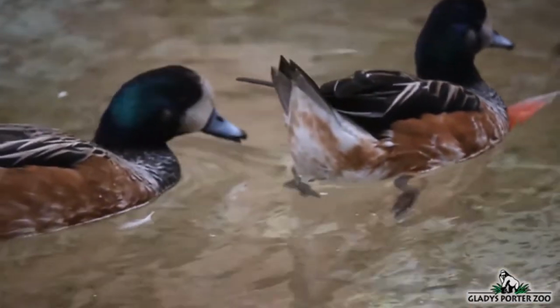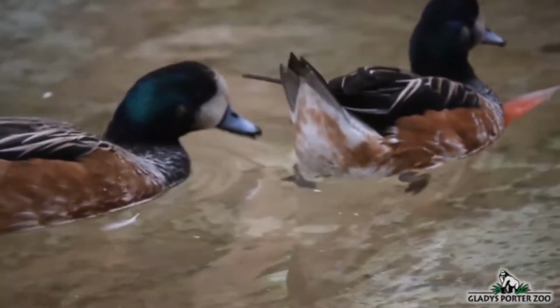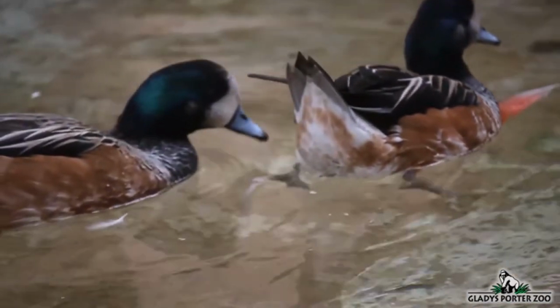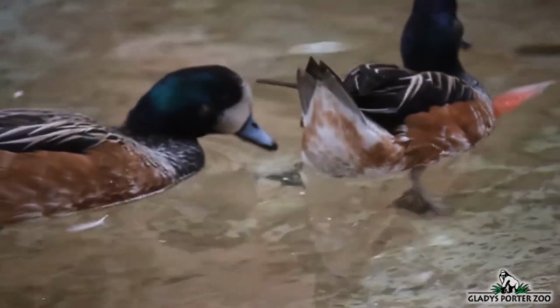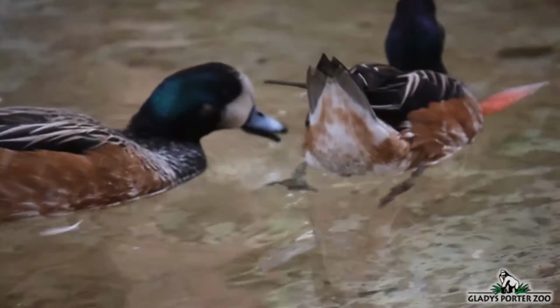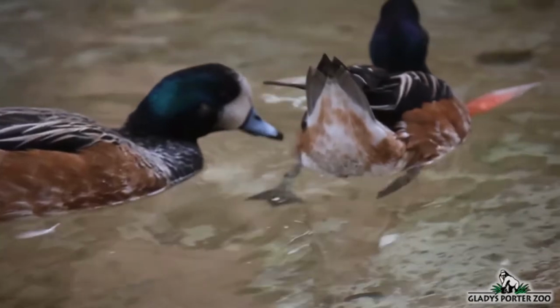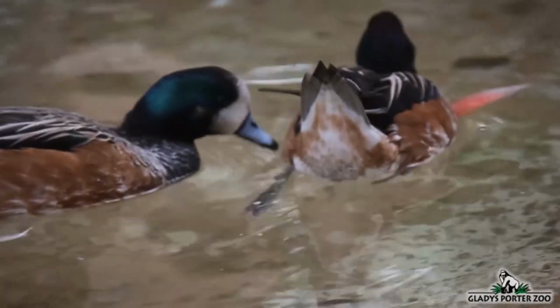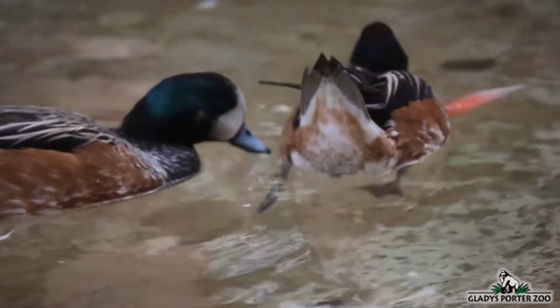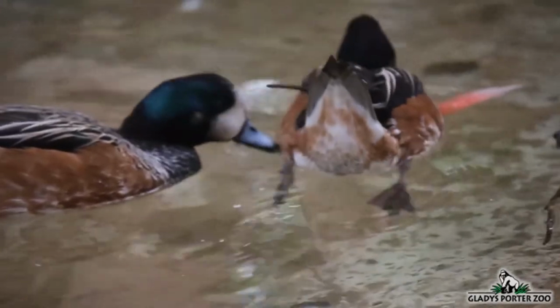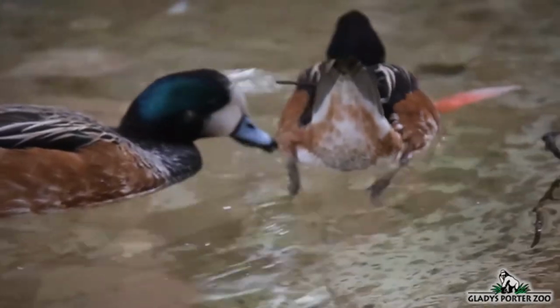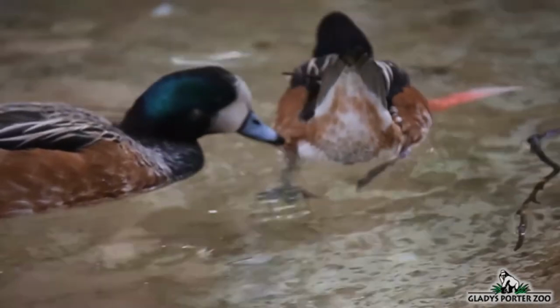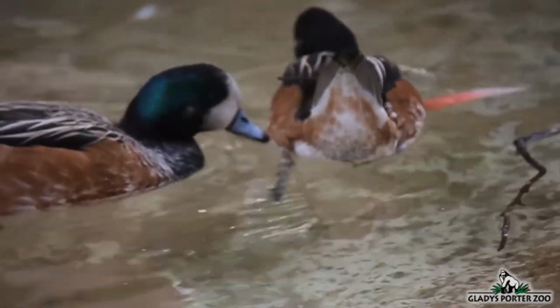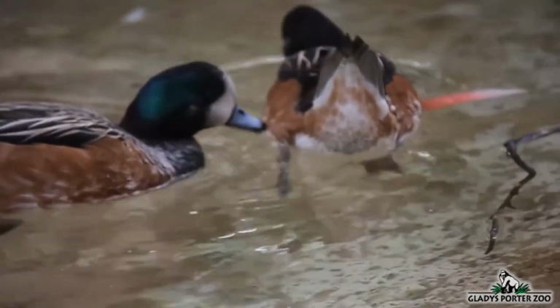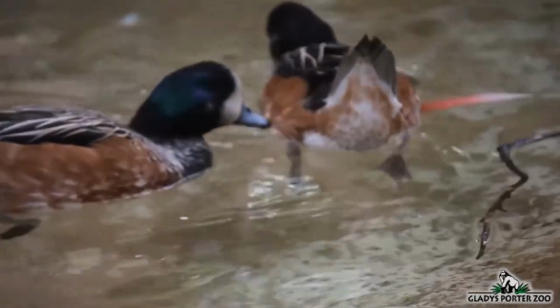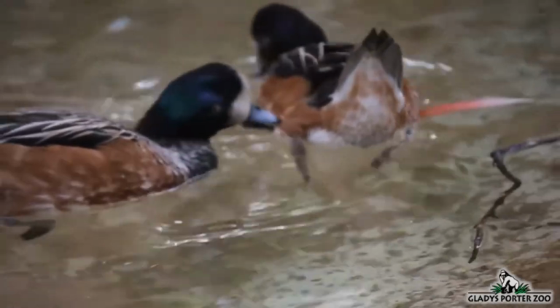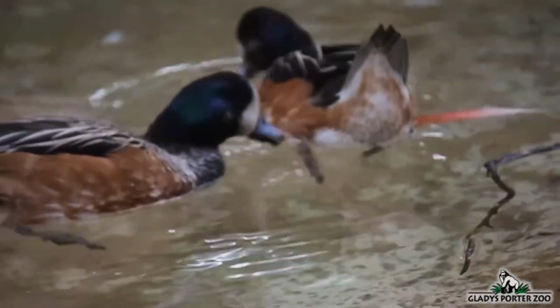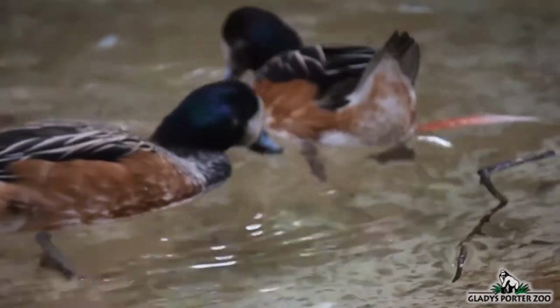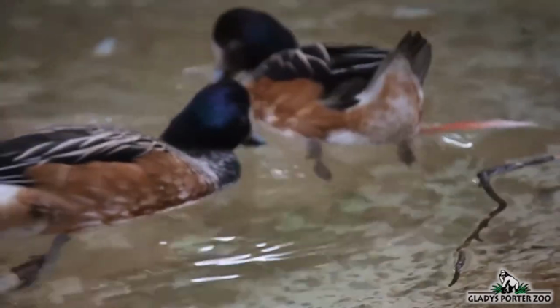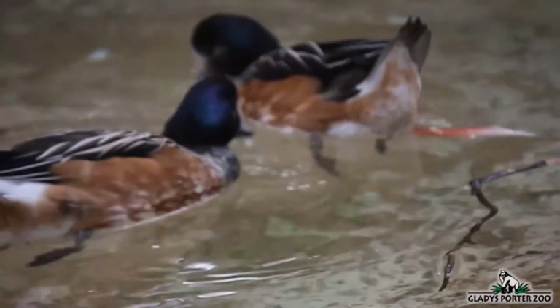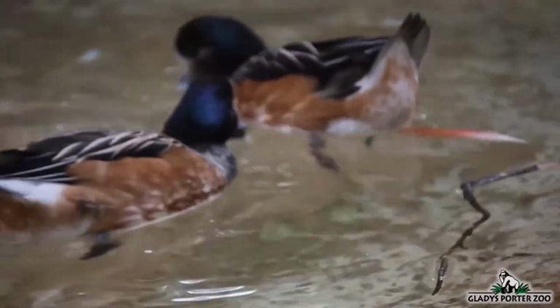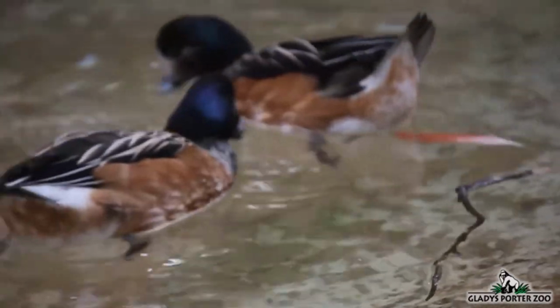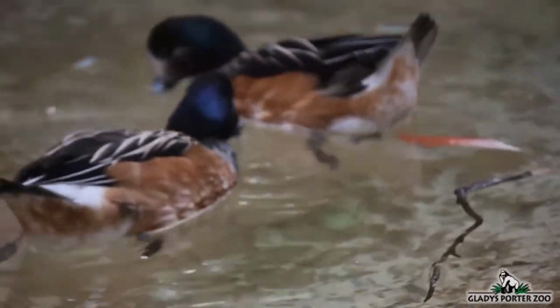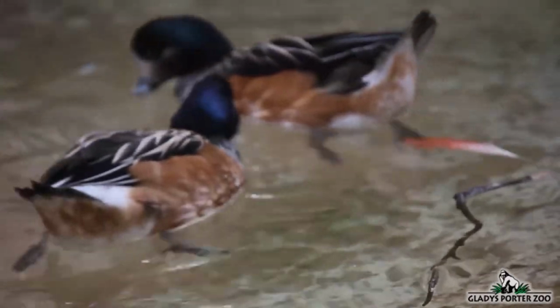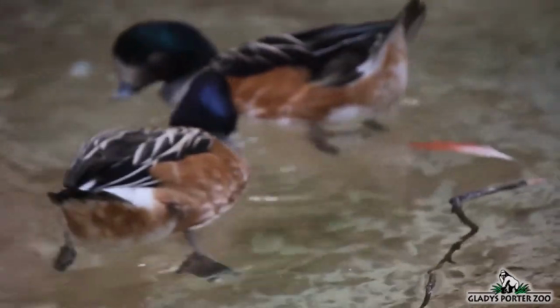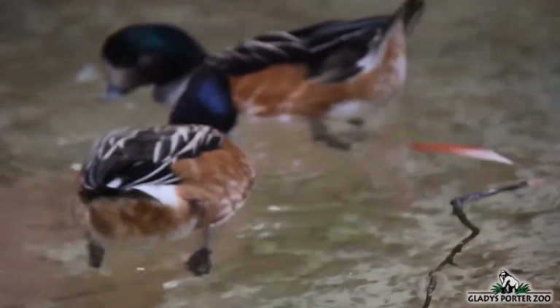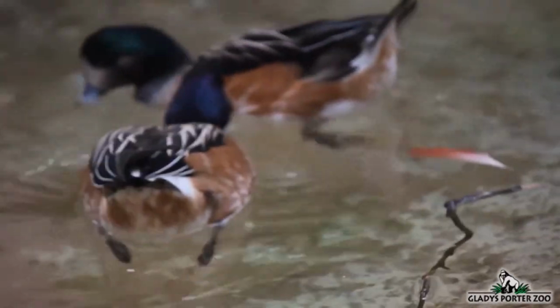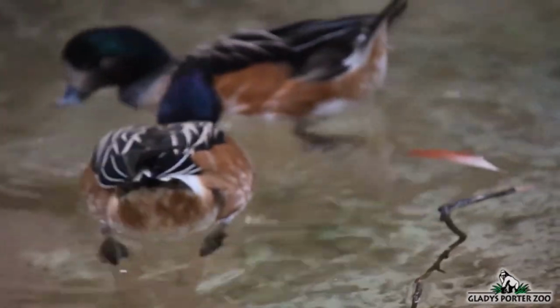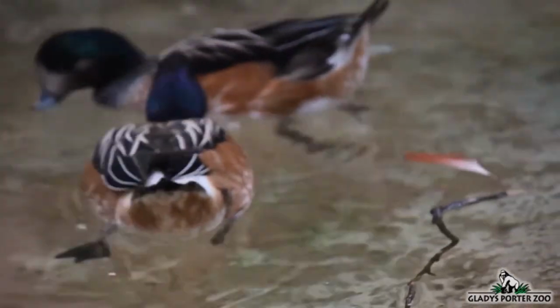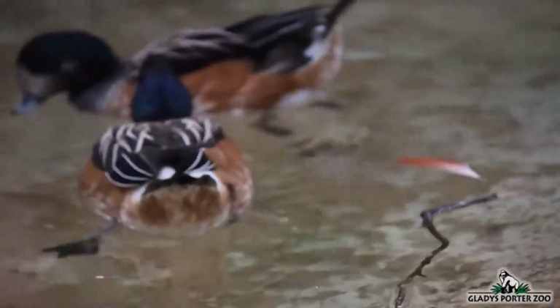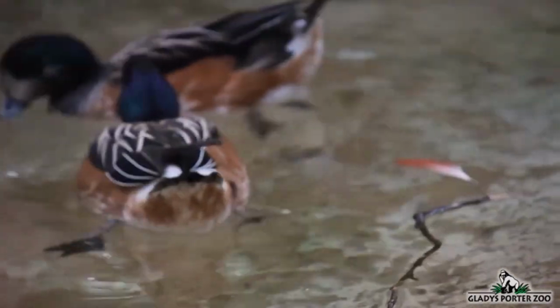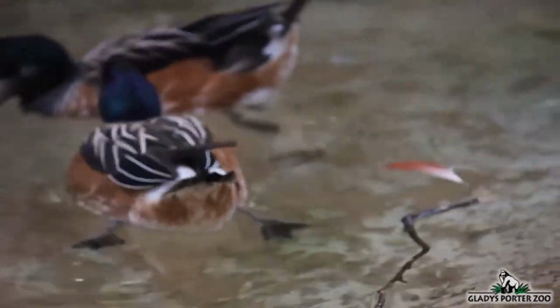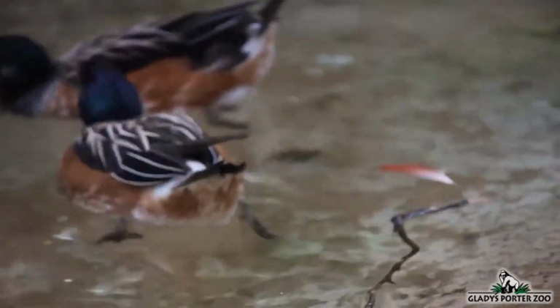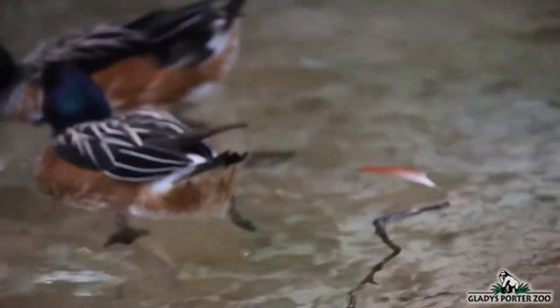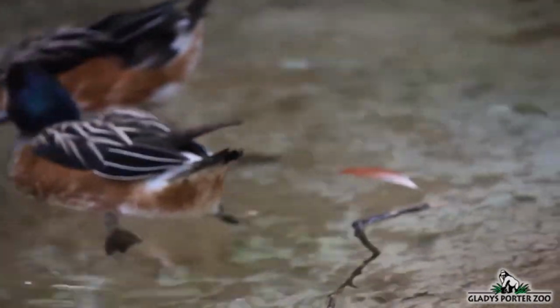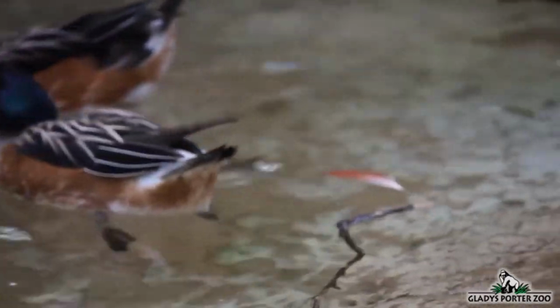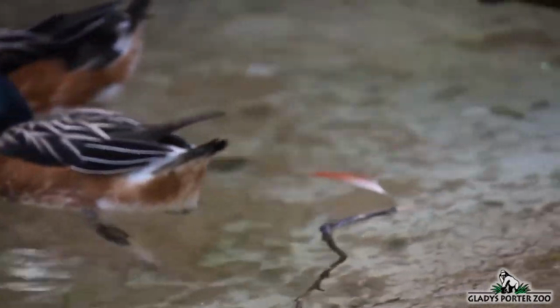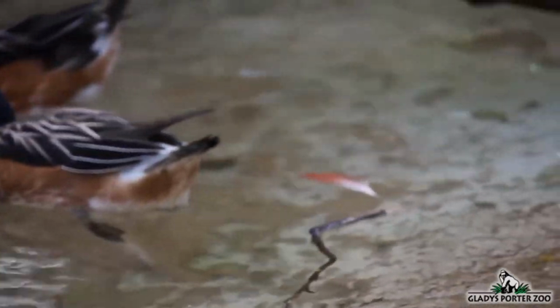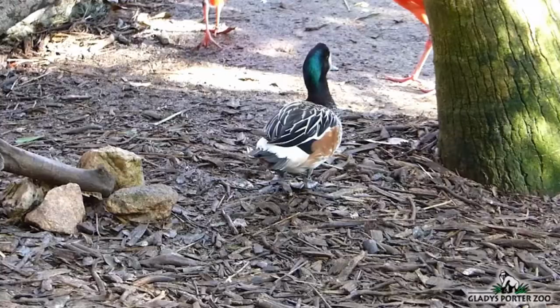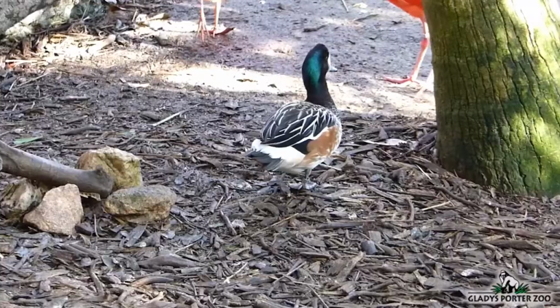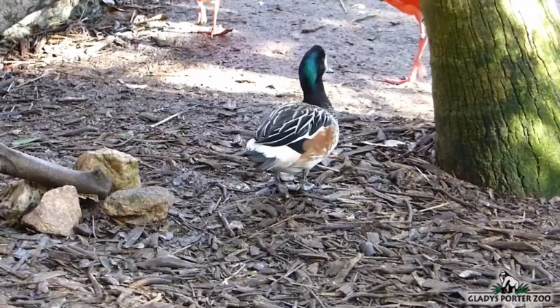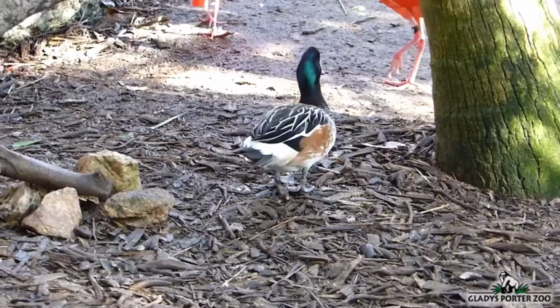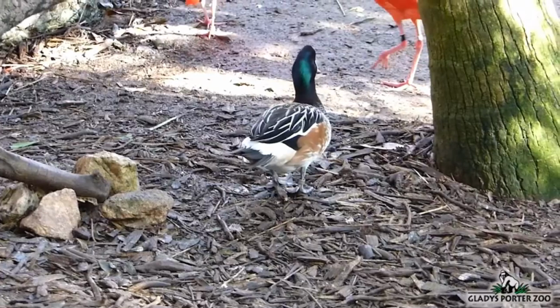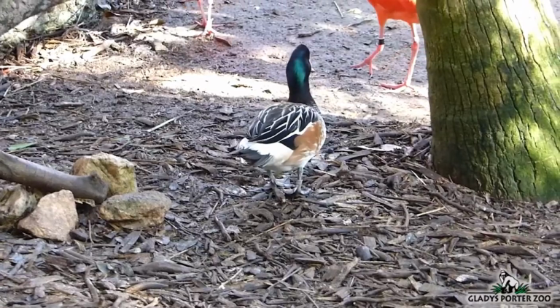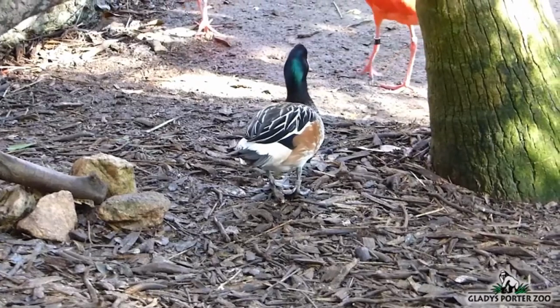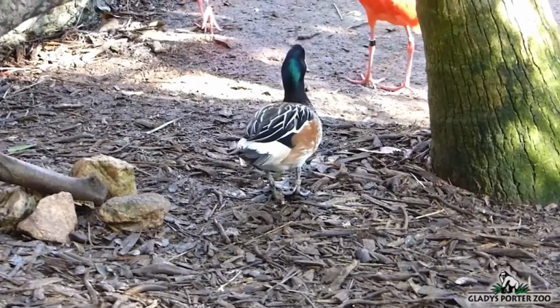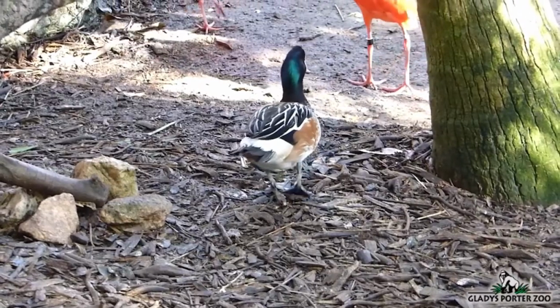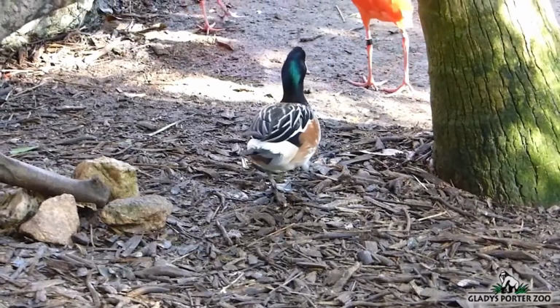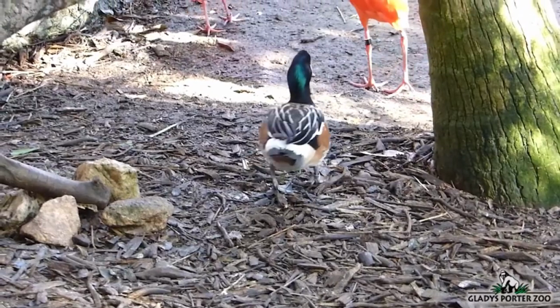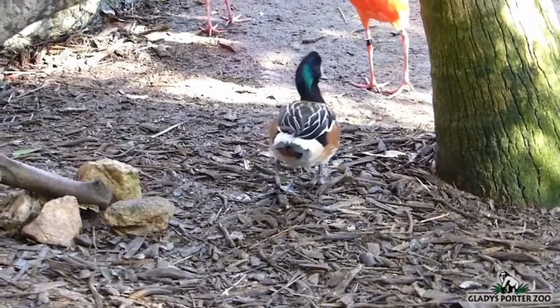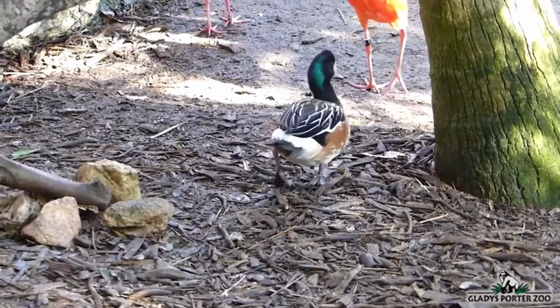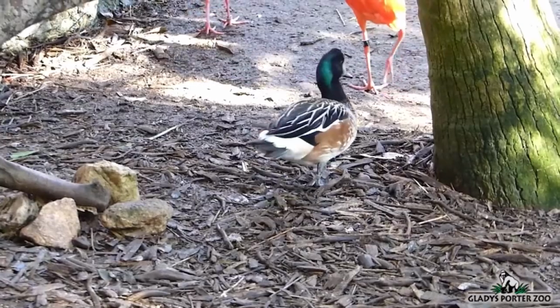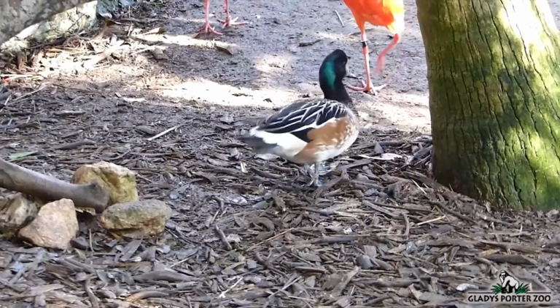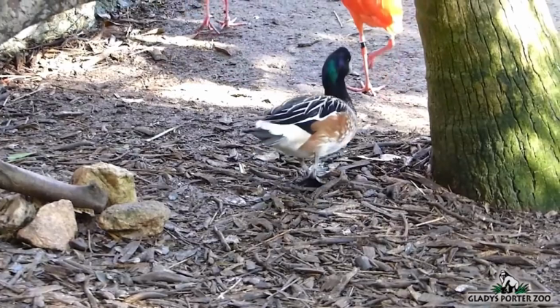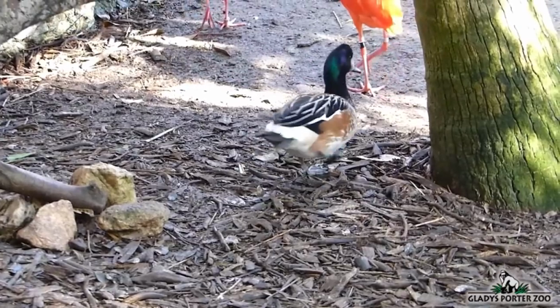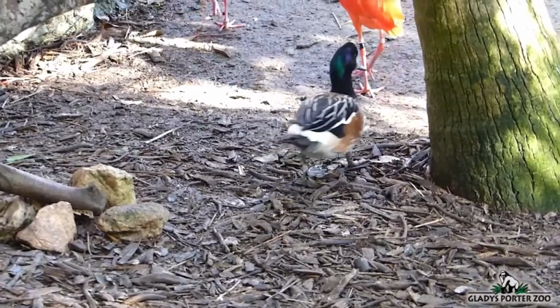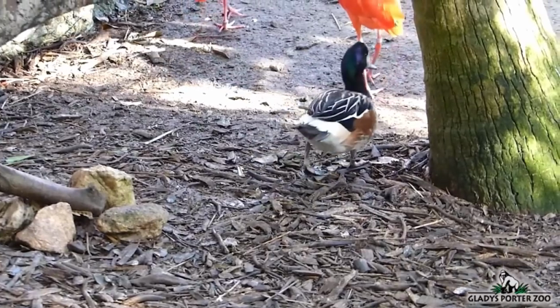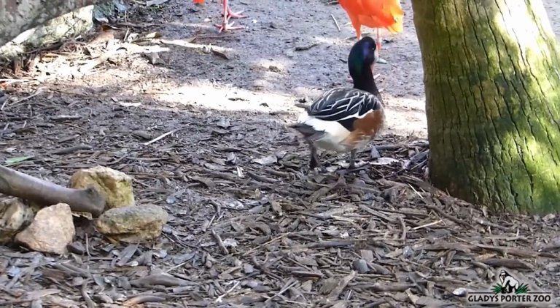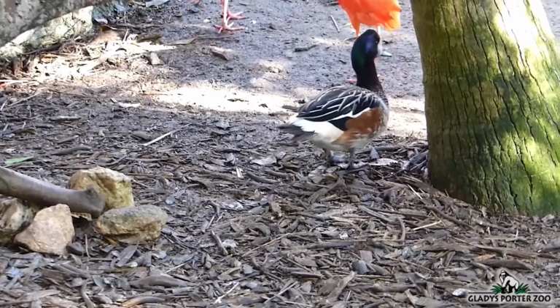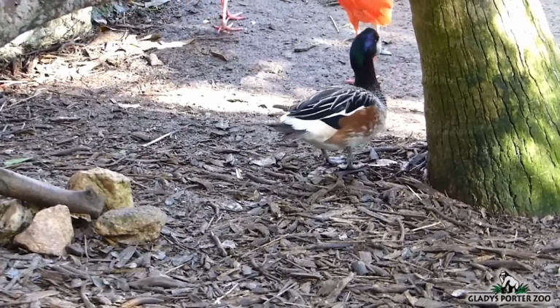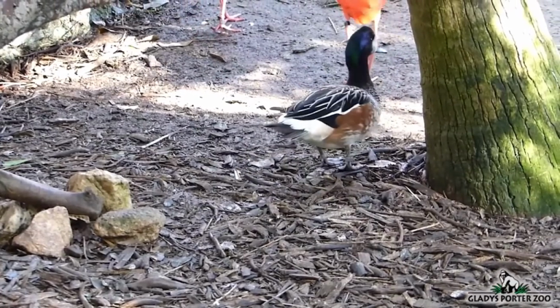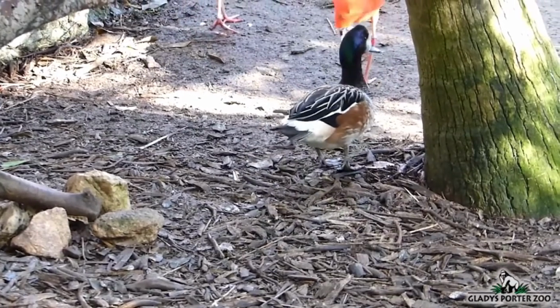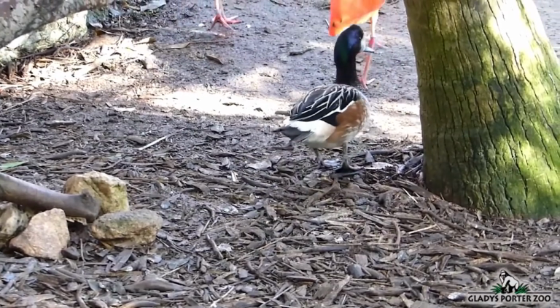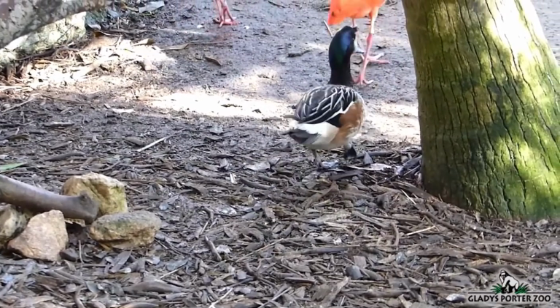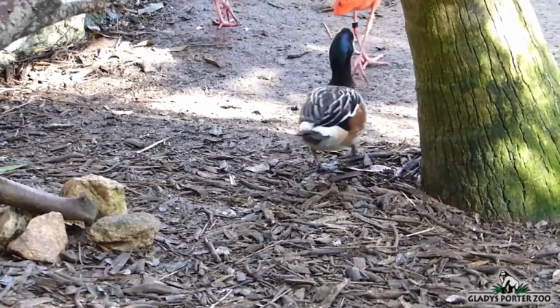This is a very widespread duck, and thankfully, human activity has not had very much of a negative effect on their global population.